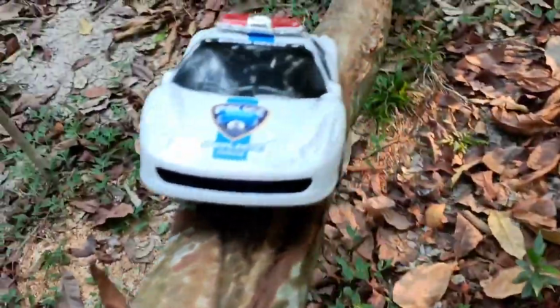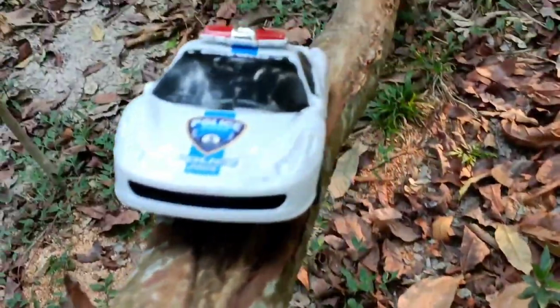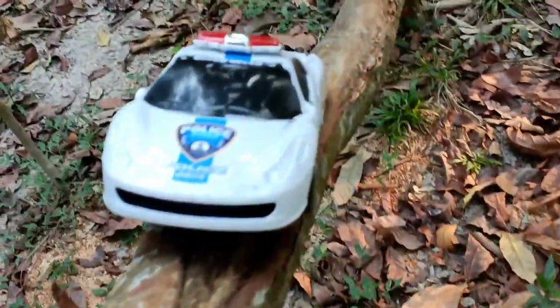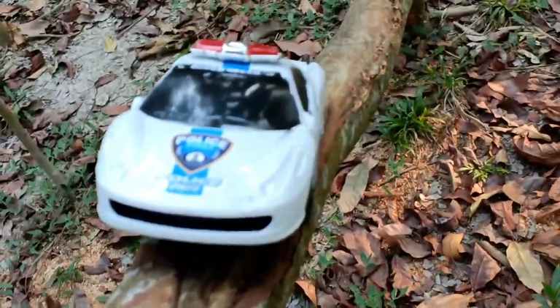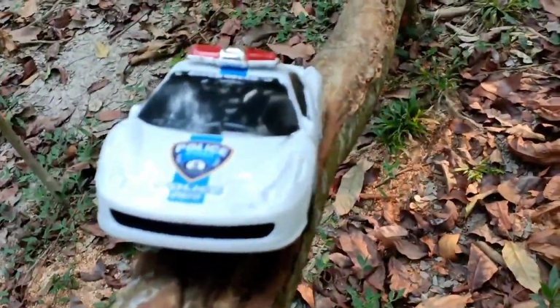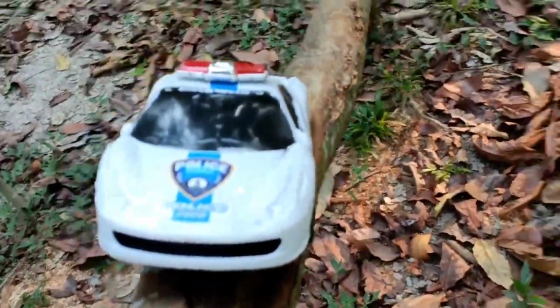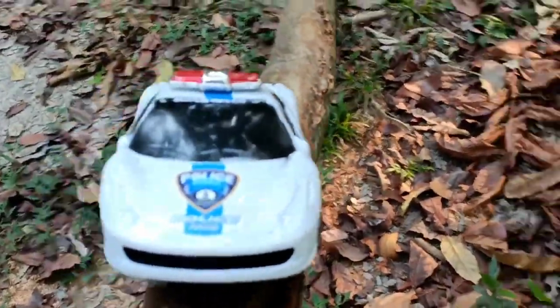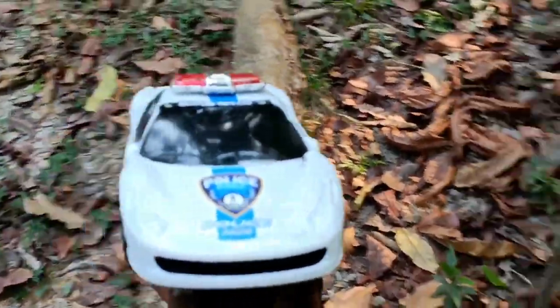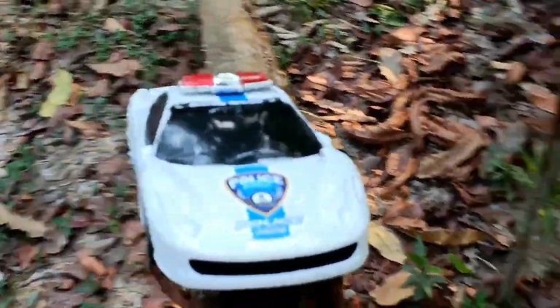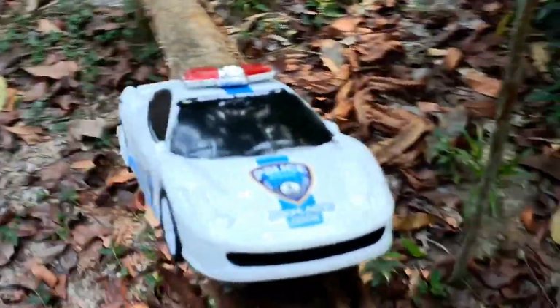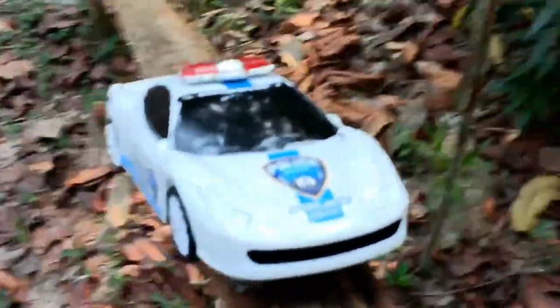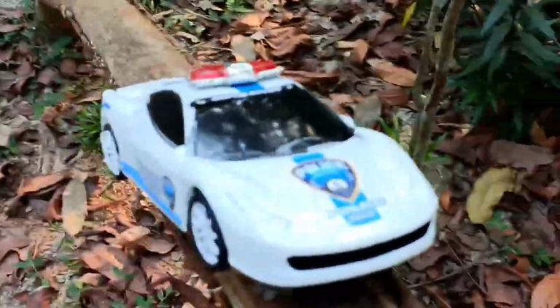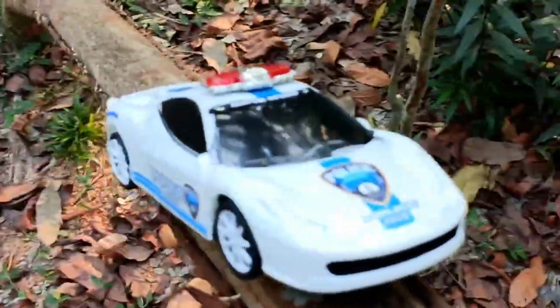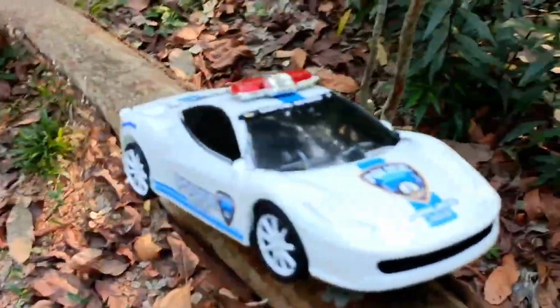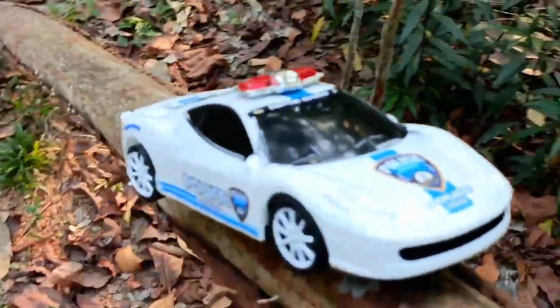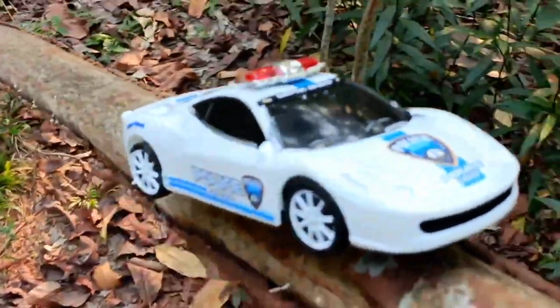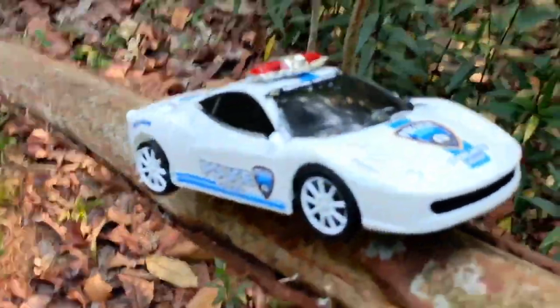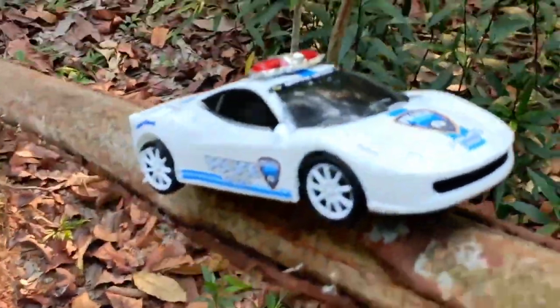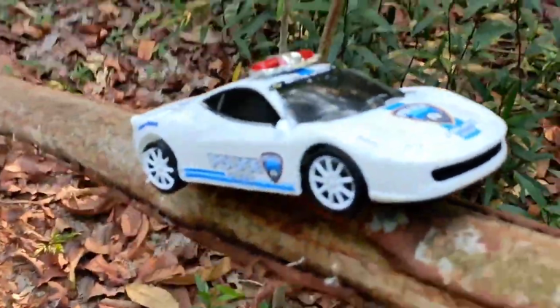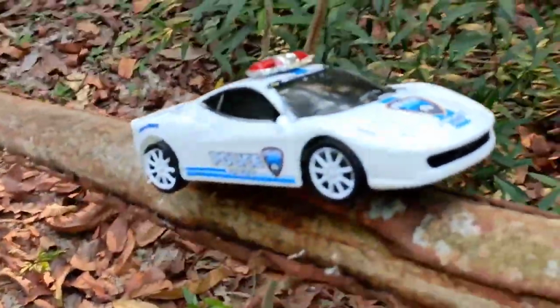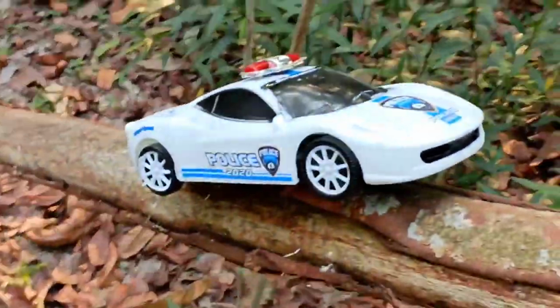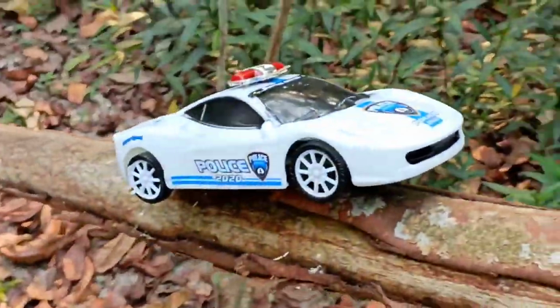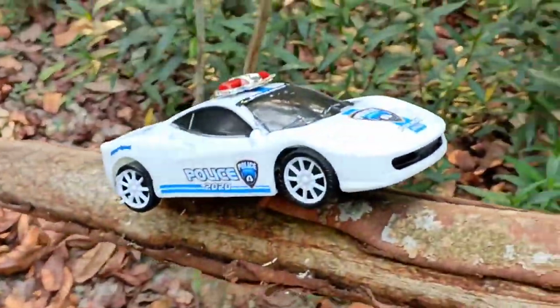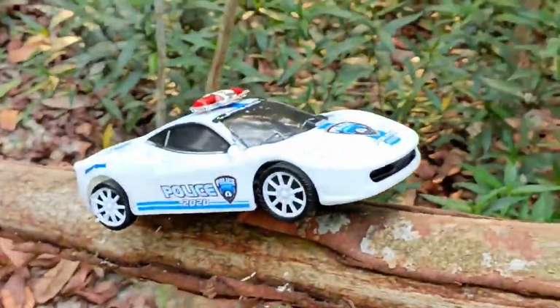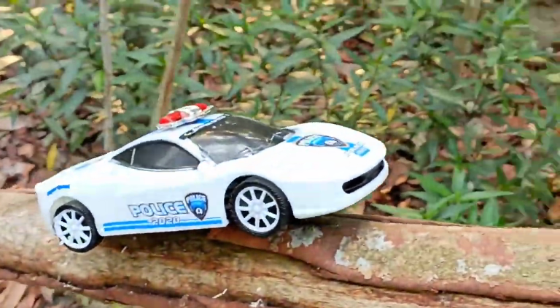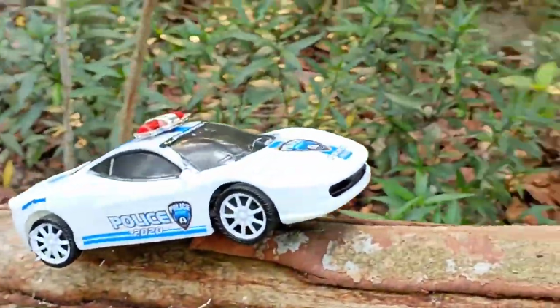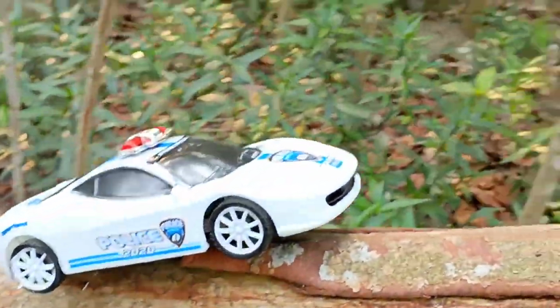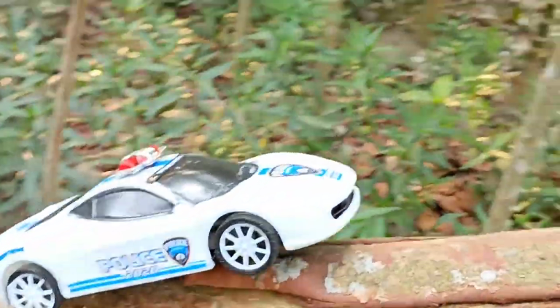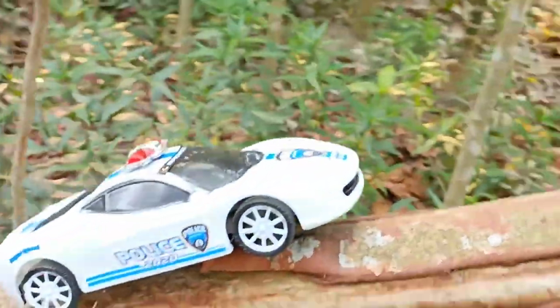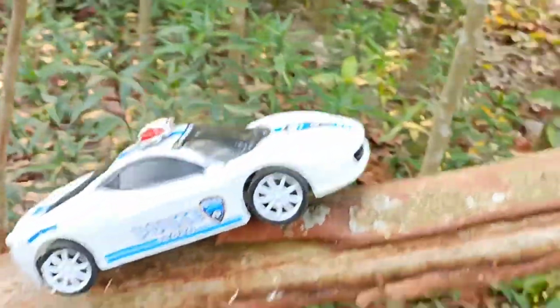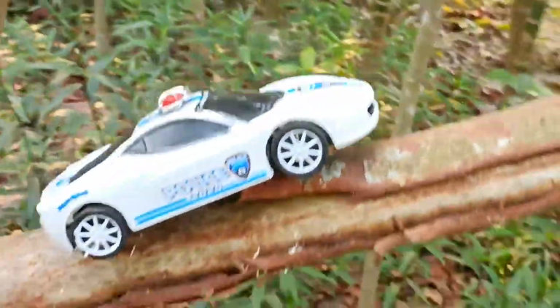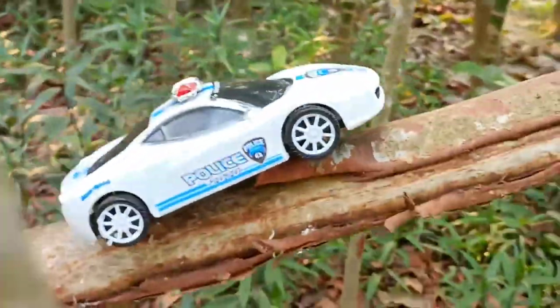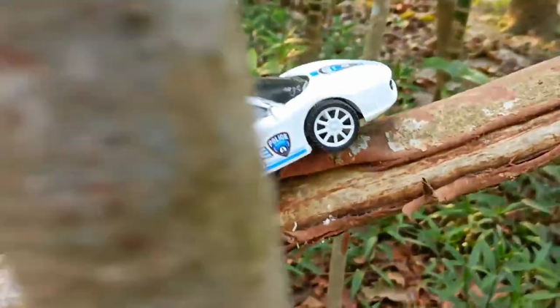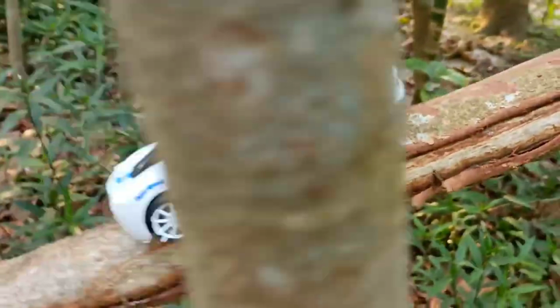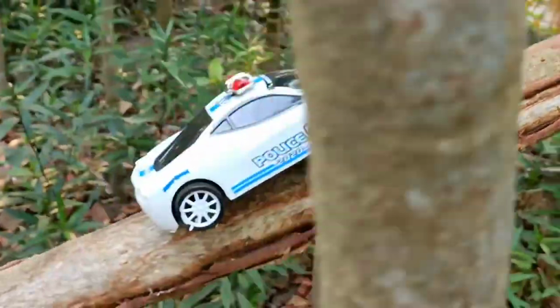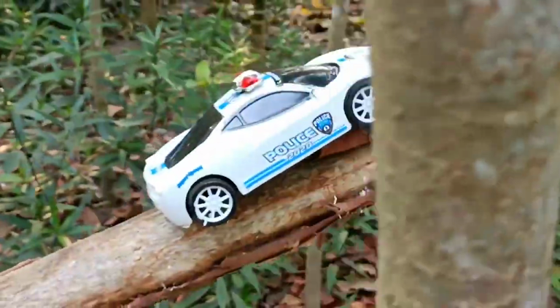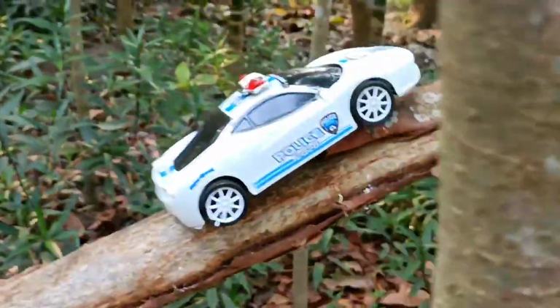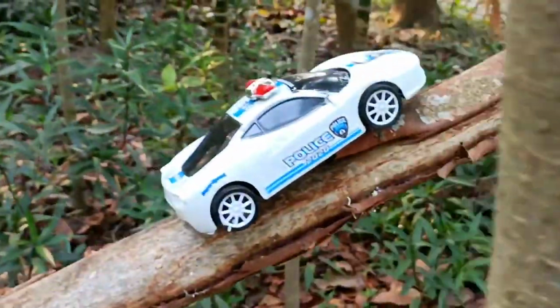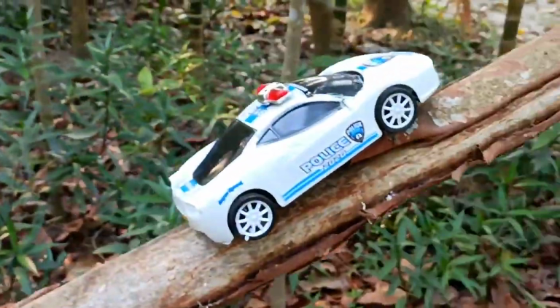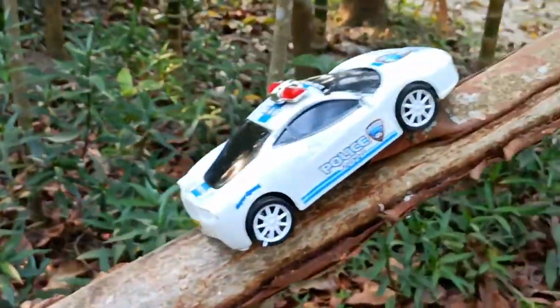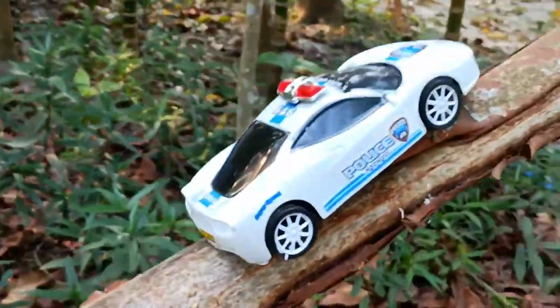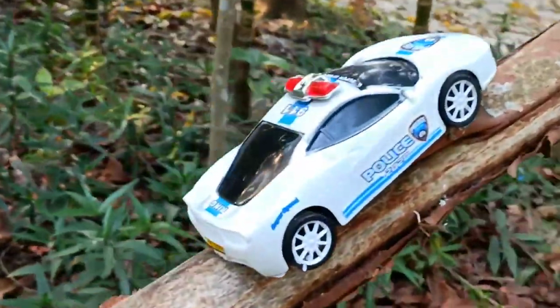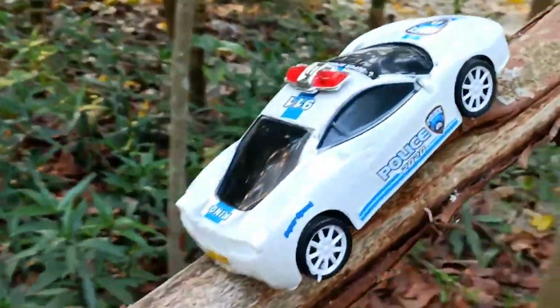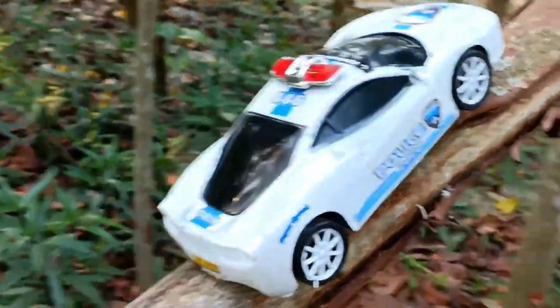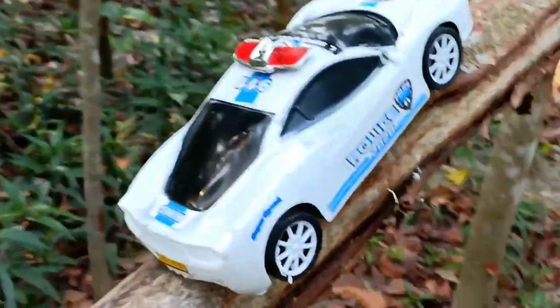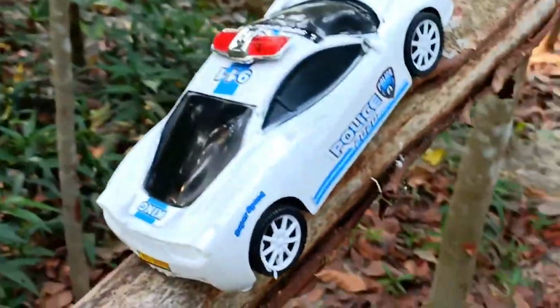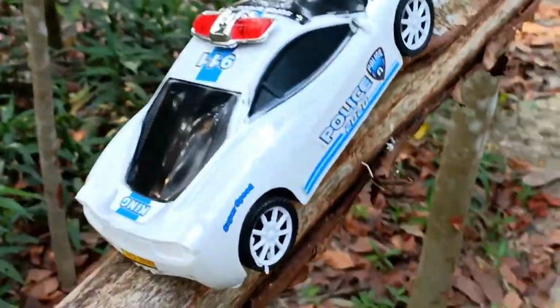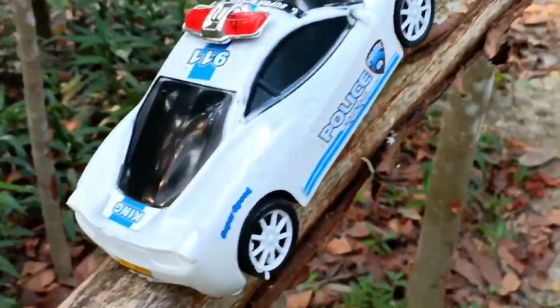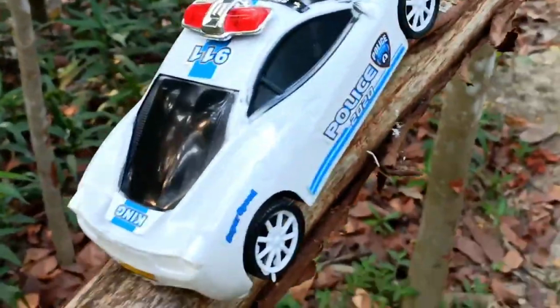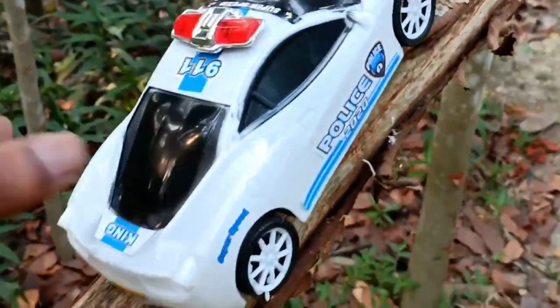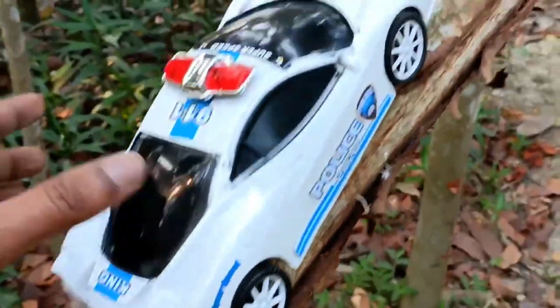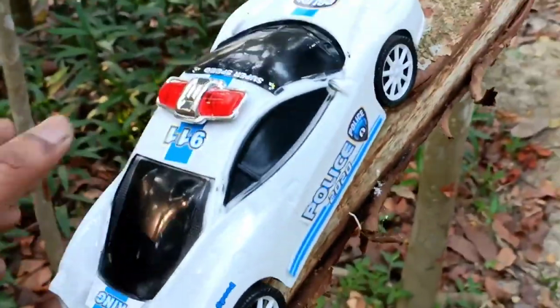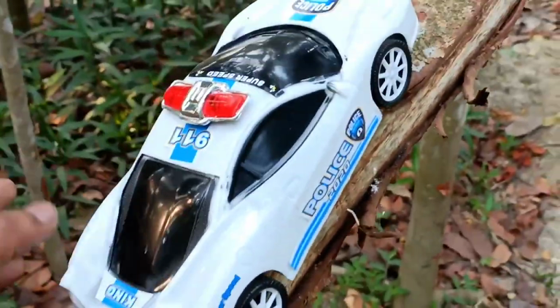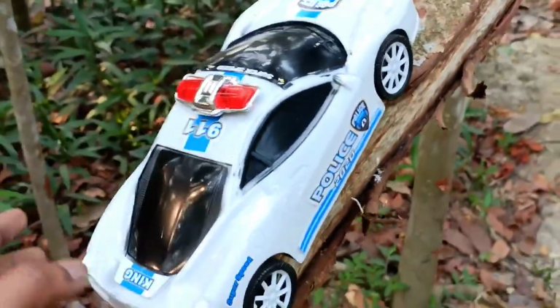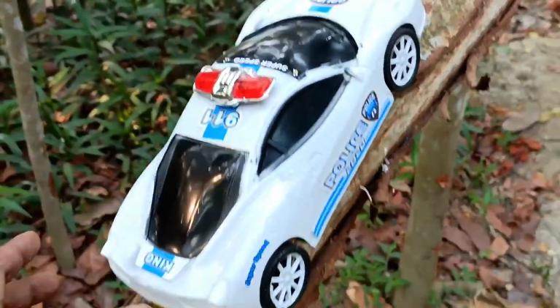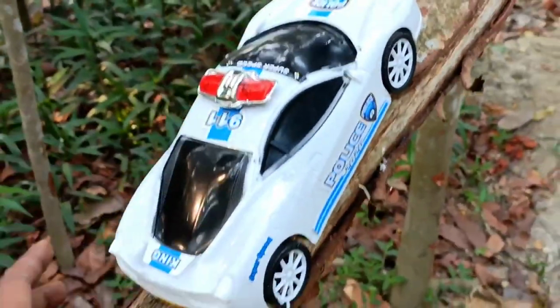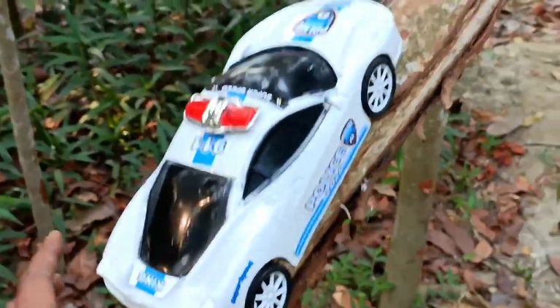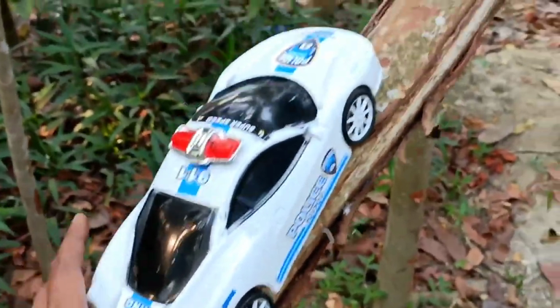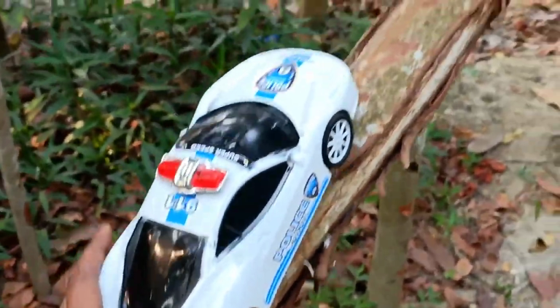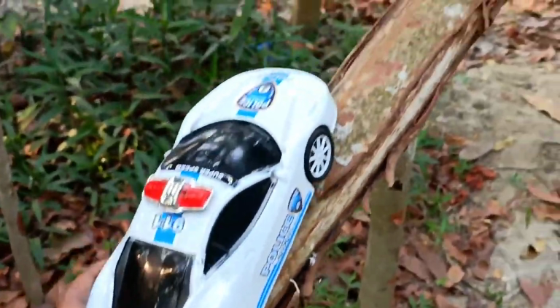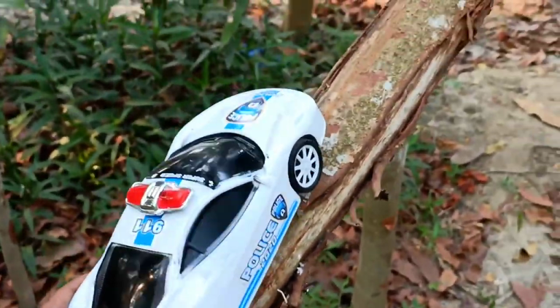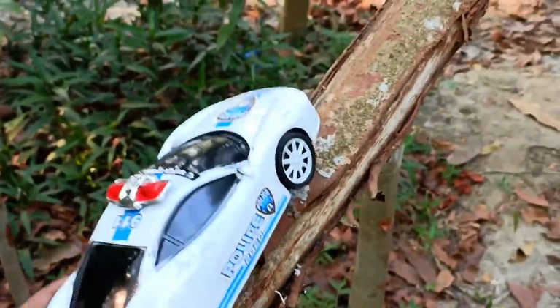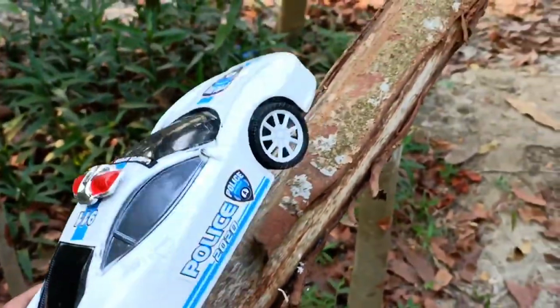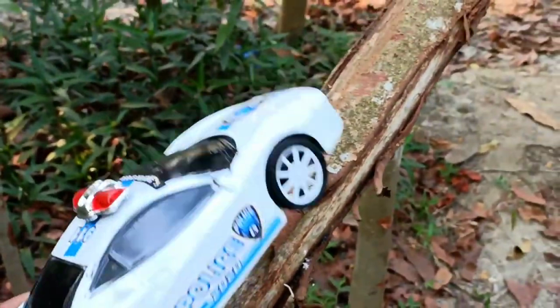This is a police car. Very nice, very nice, this is a police car.